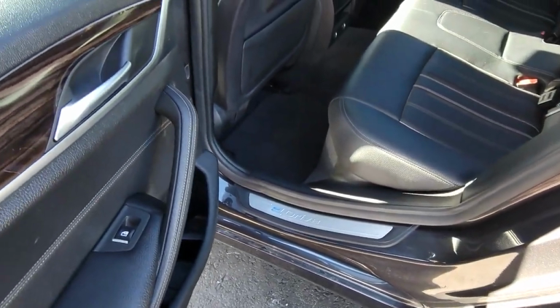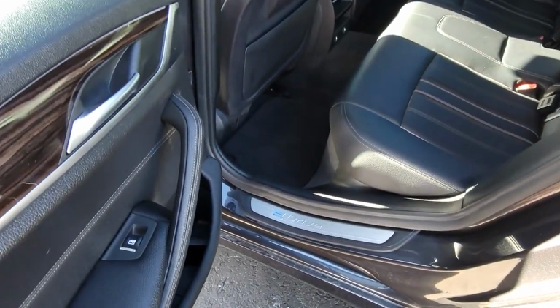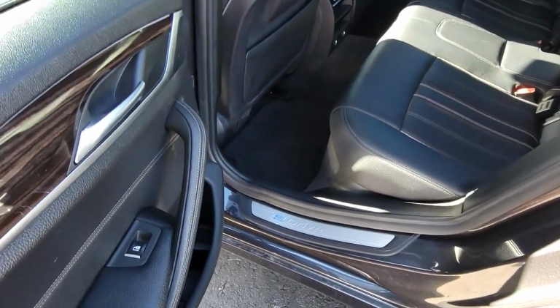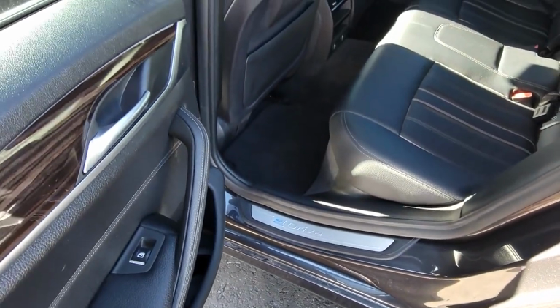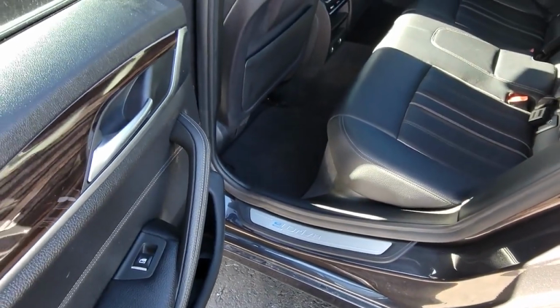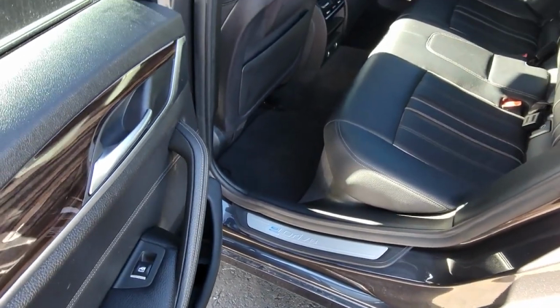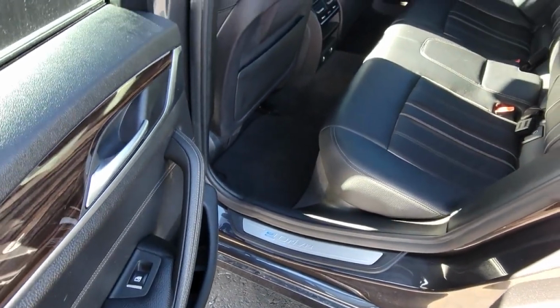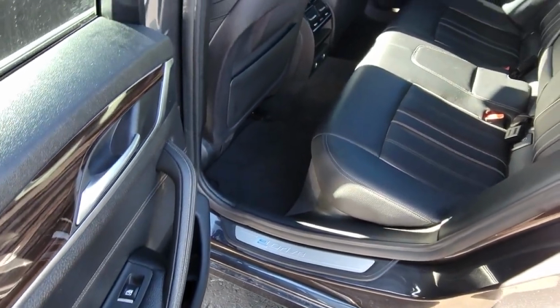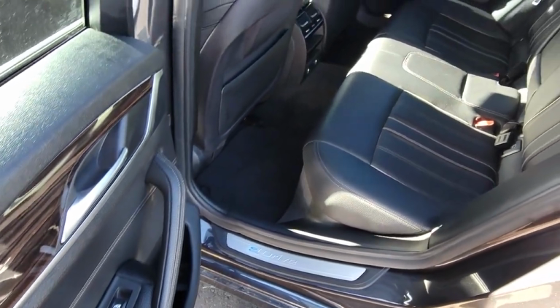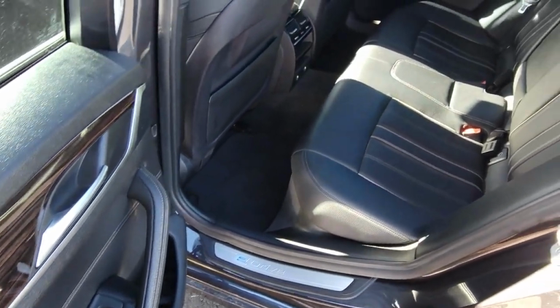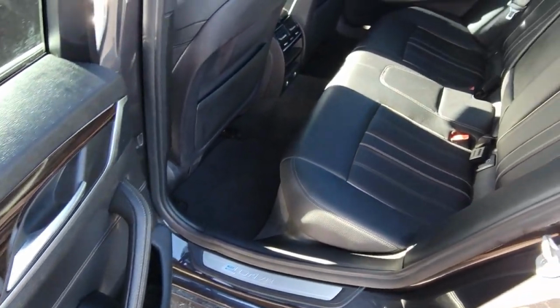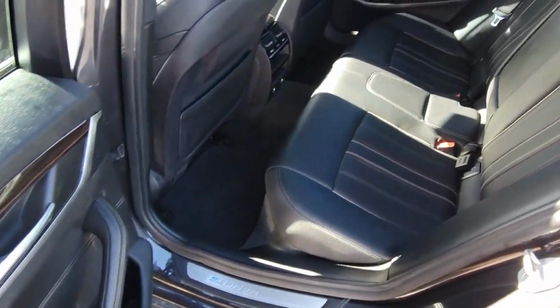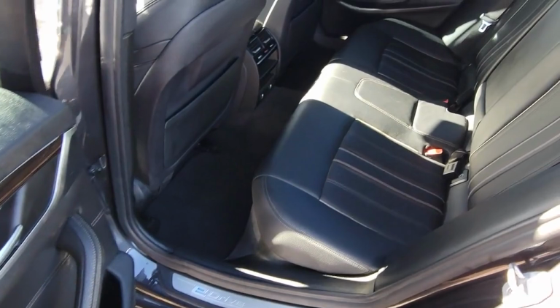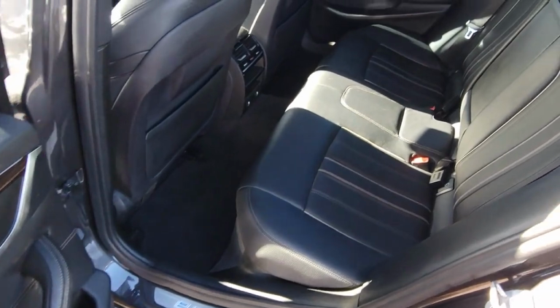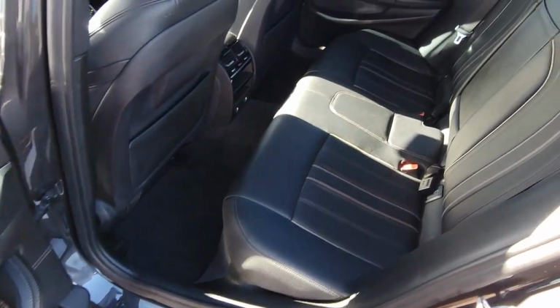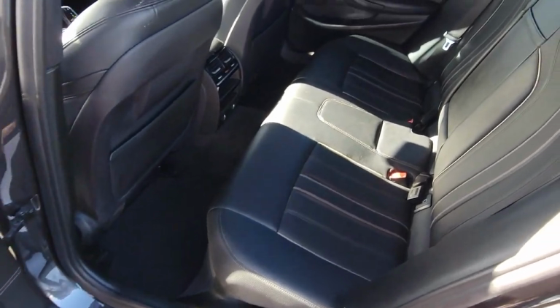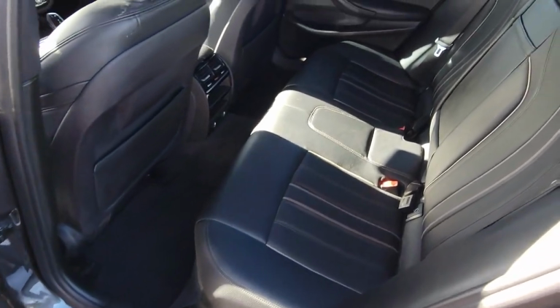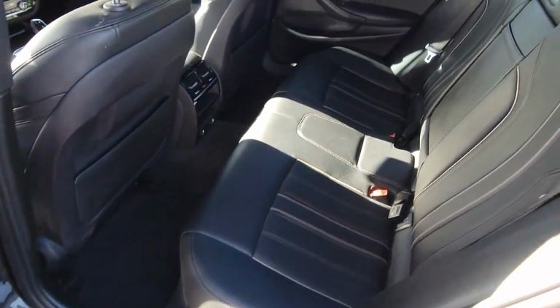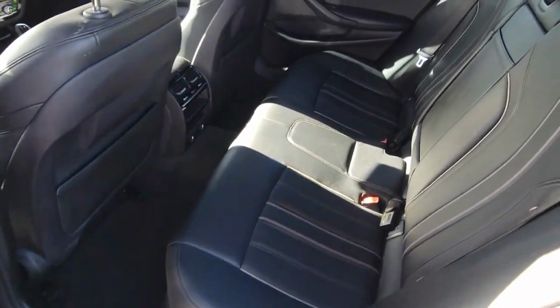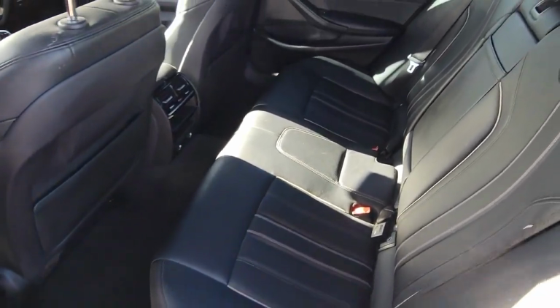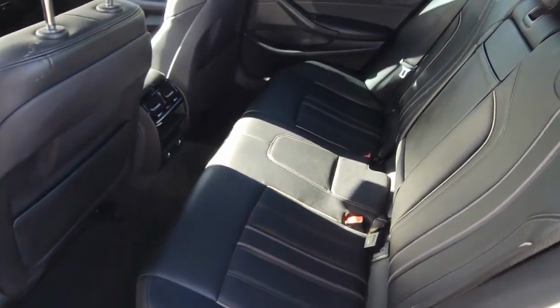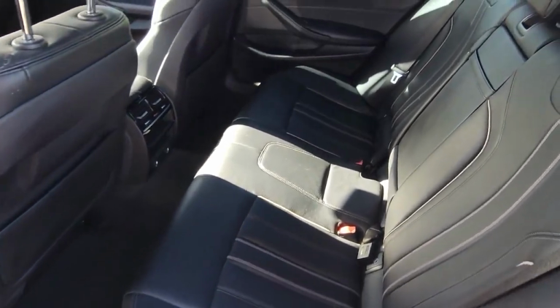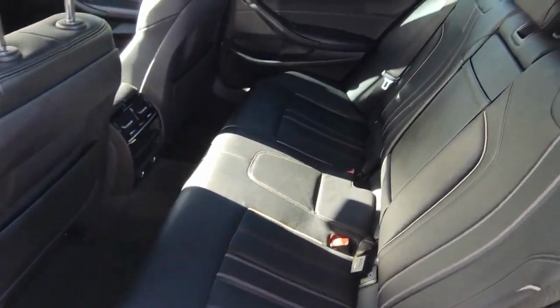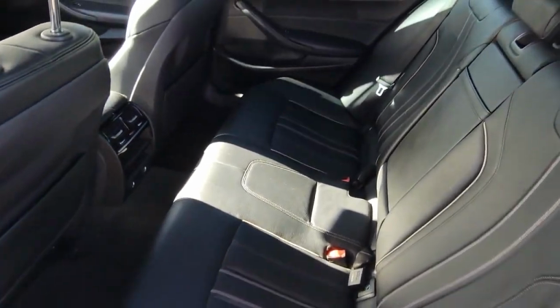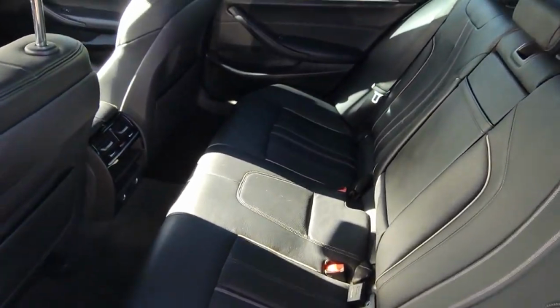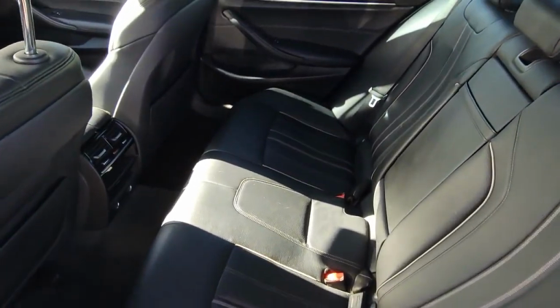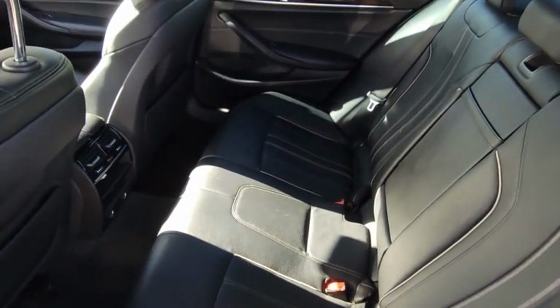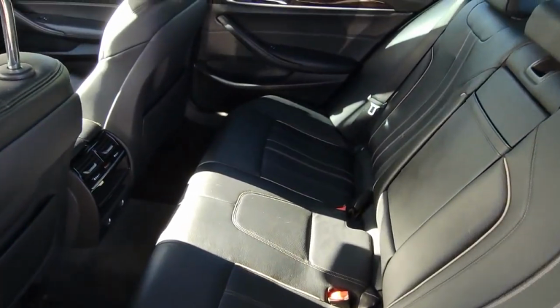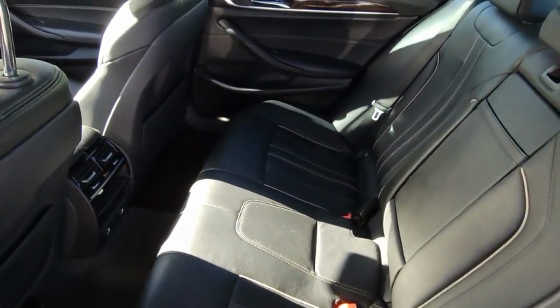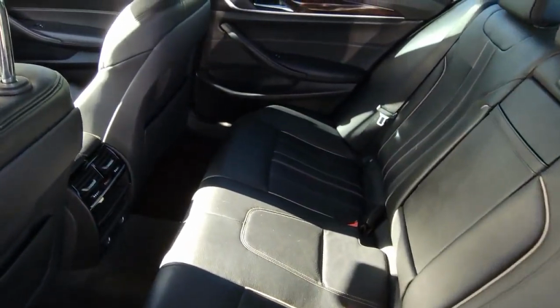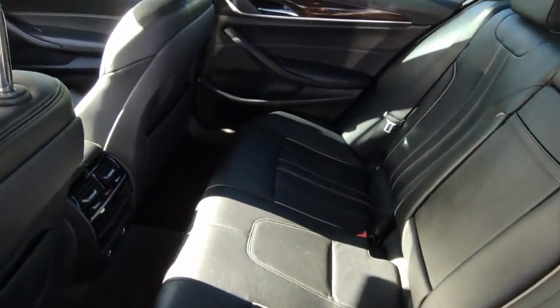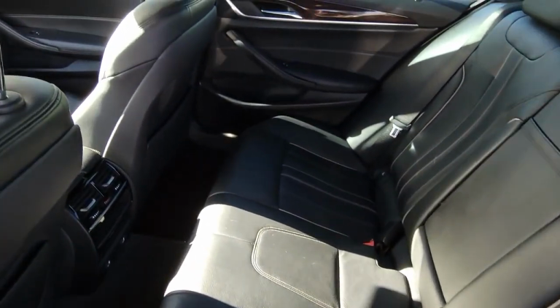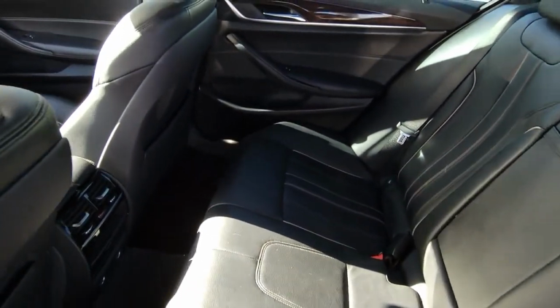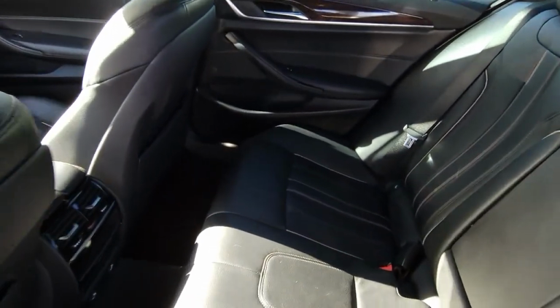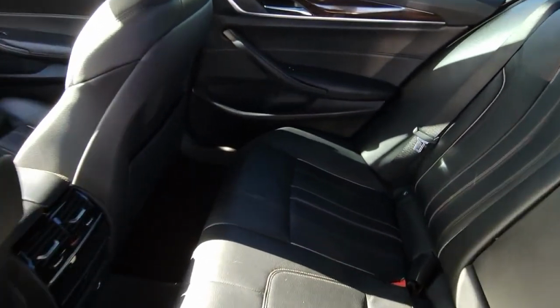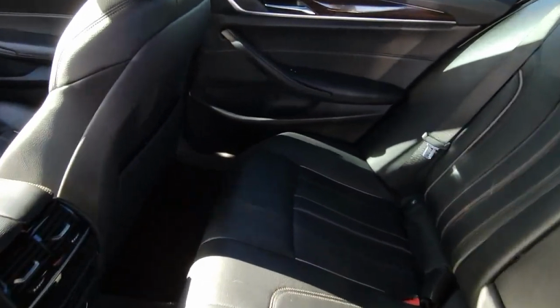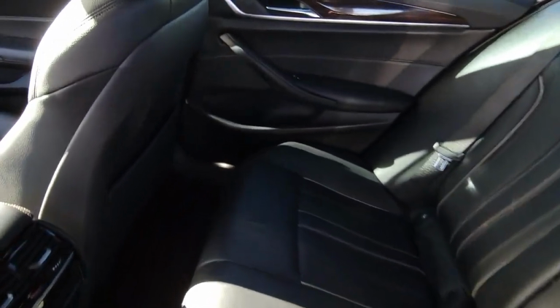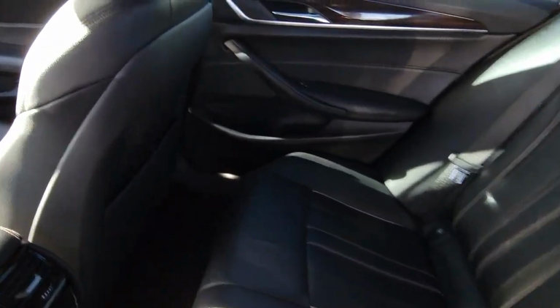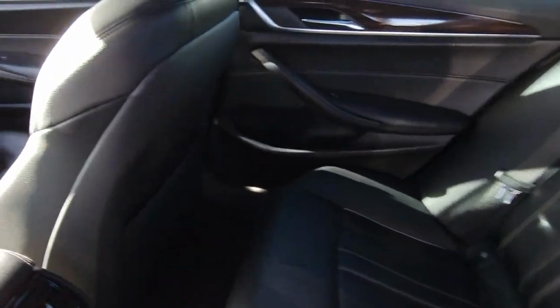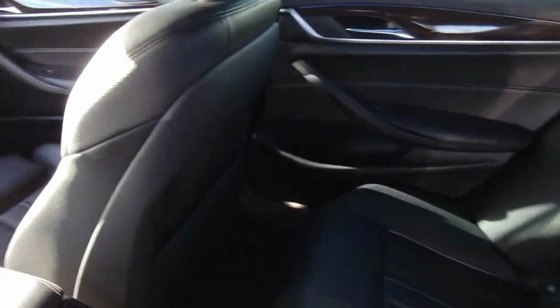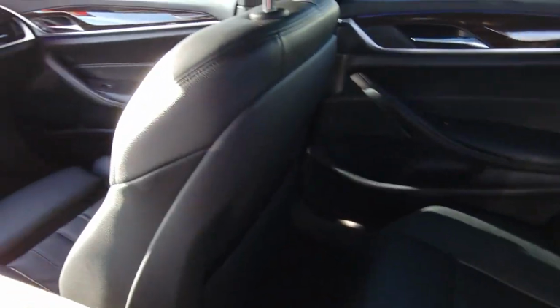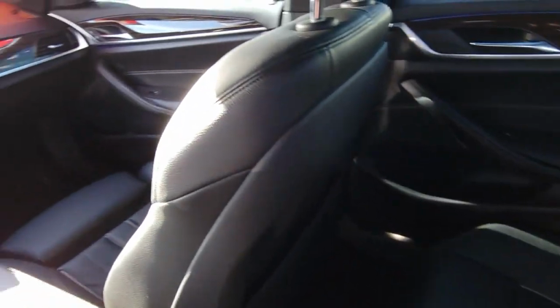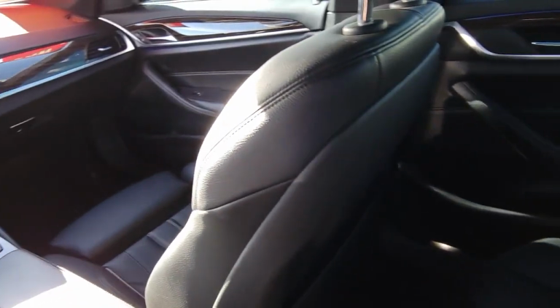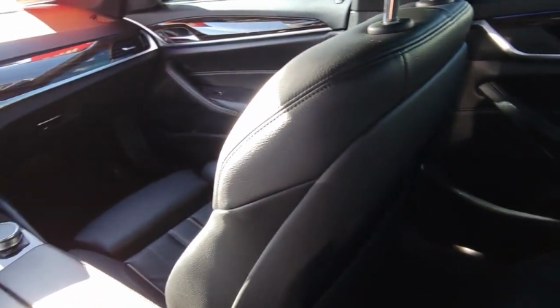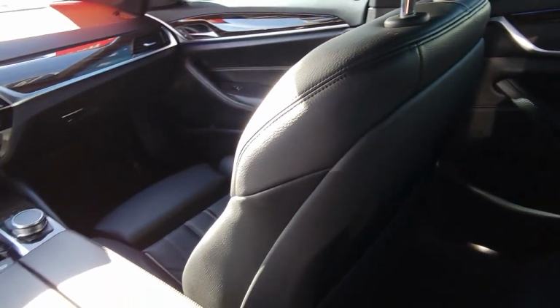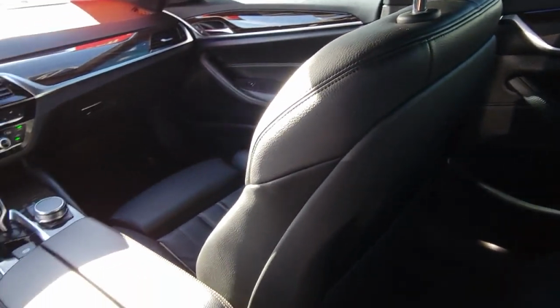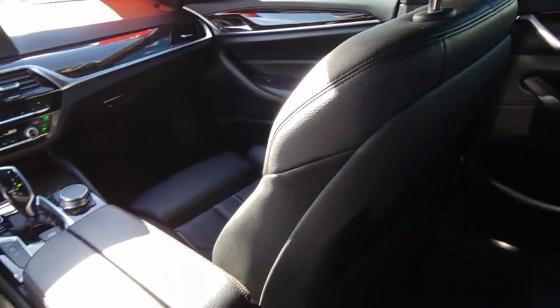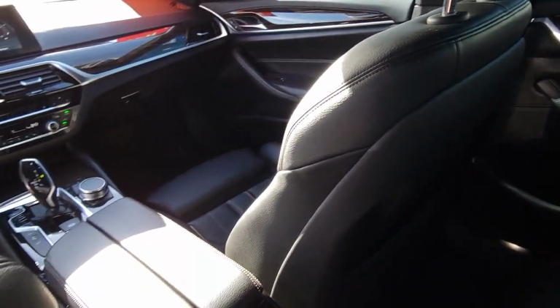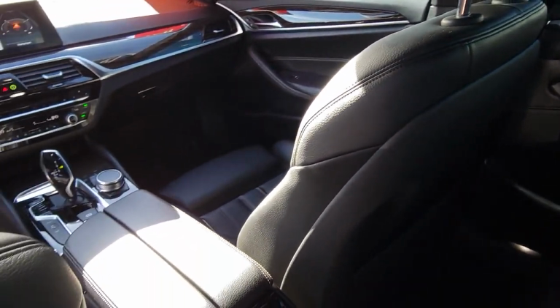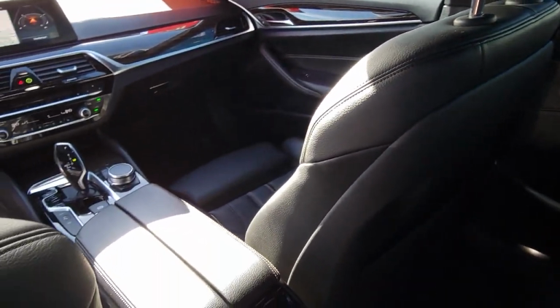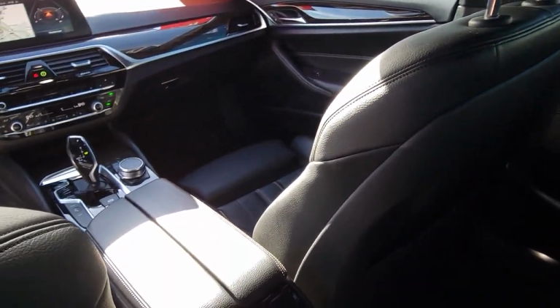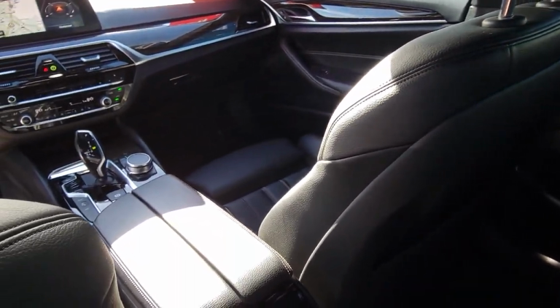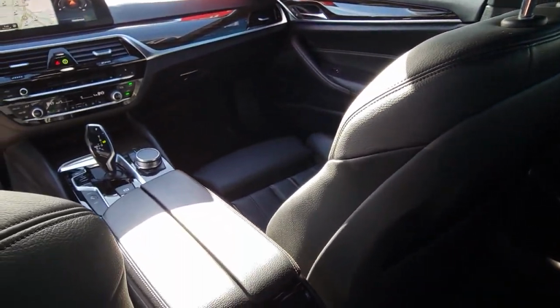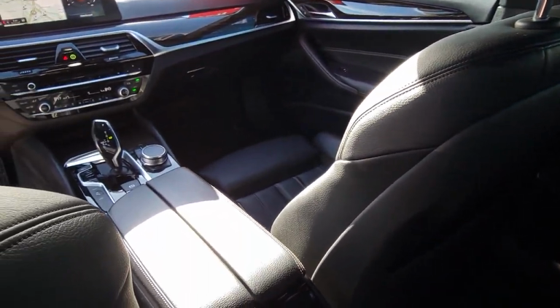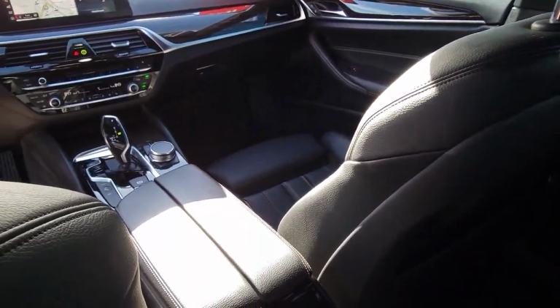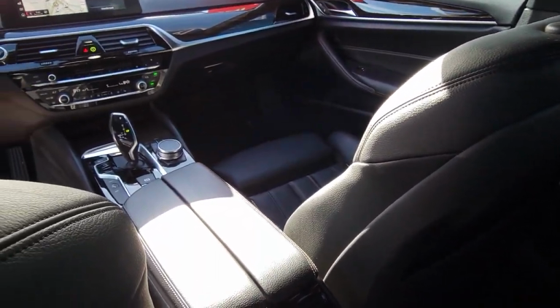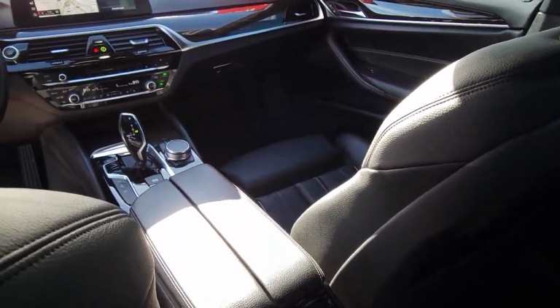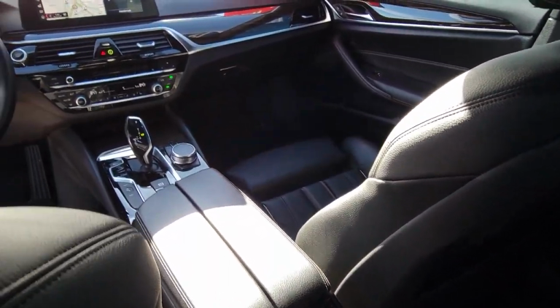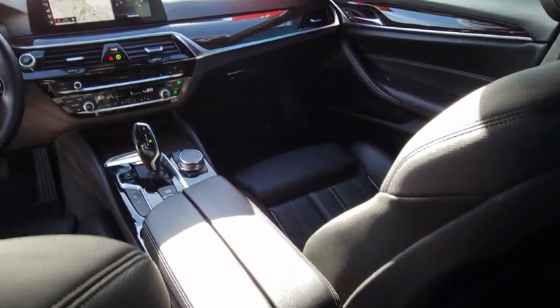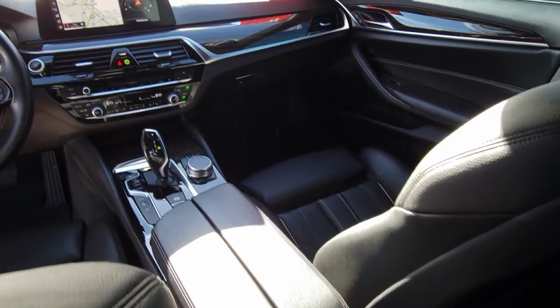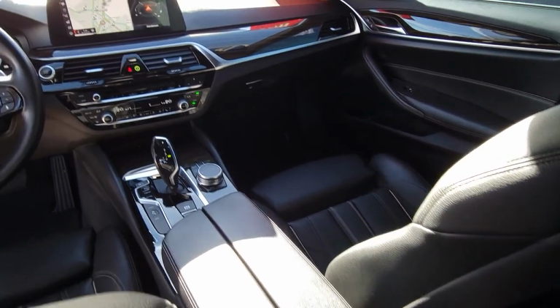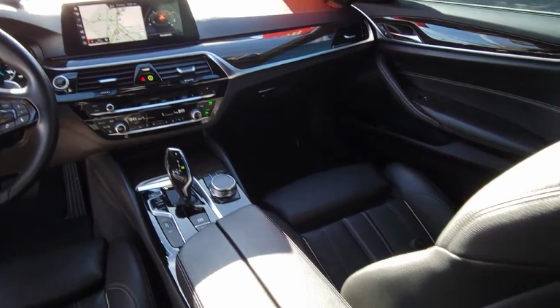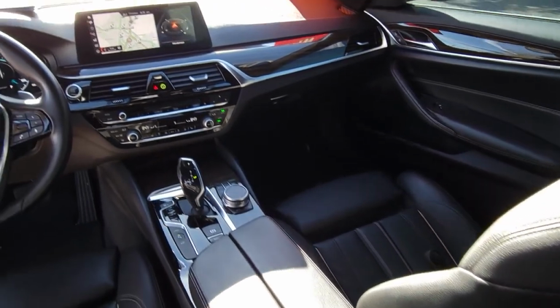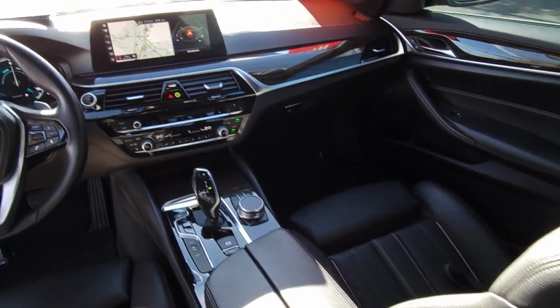Enjoy the drive and feel good knowing that you're harnessing hybrid power in the 530e. Call us to arrange a test drive.